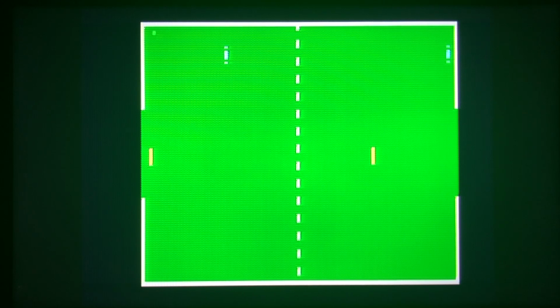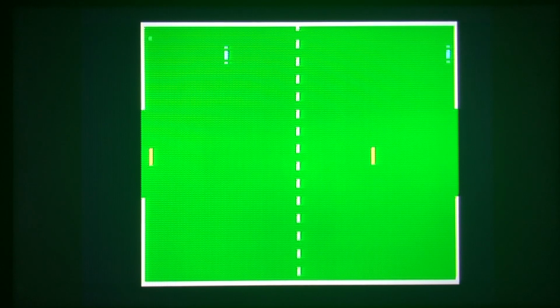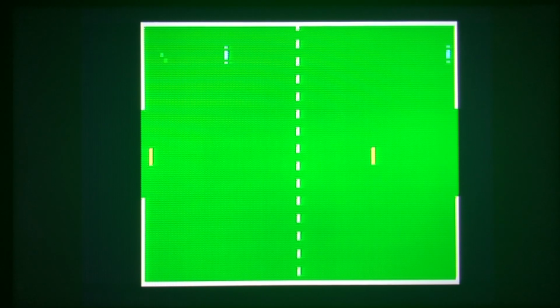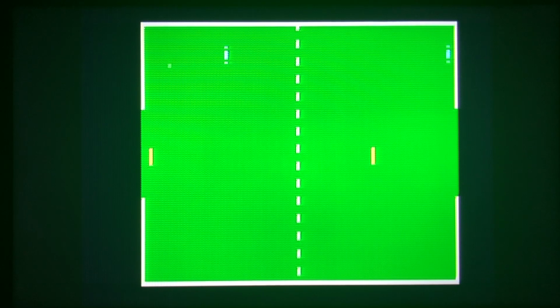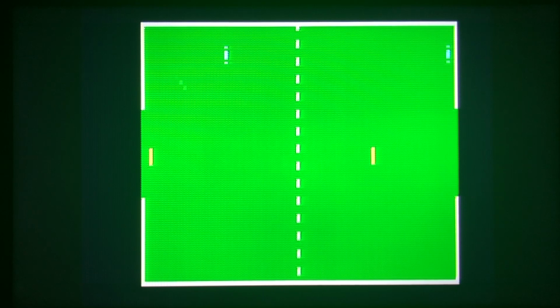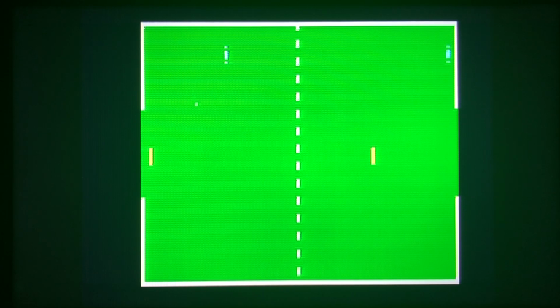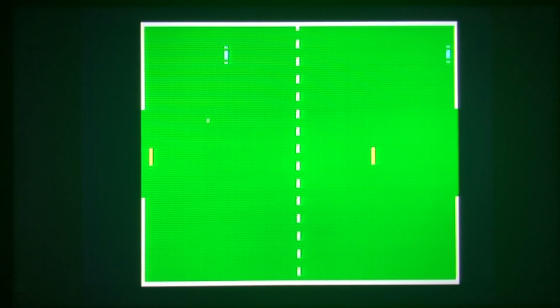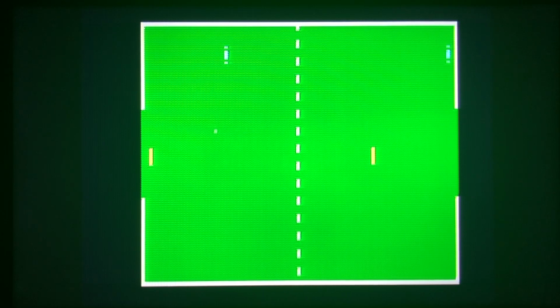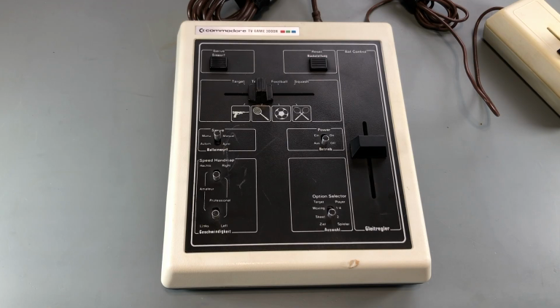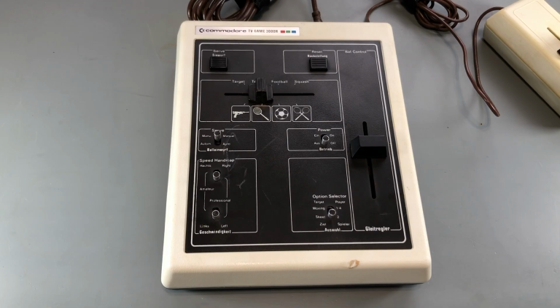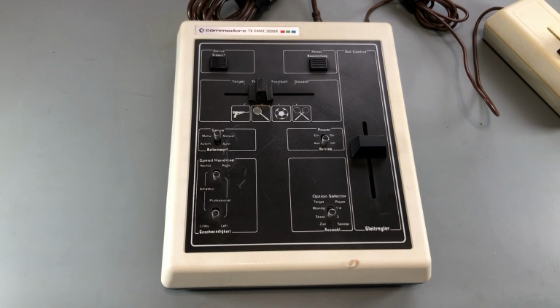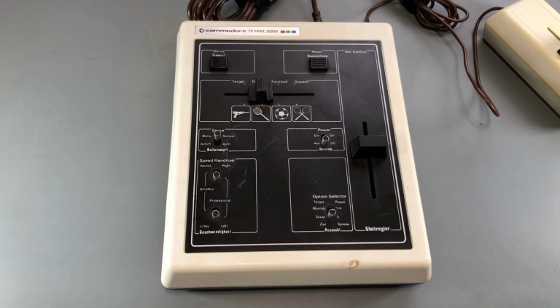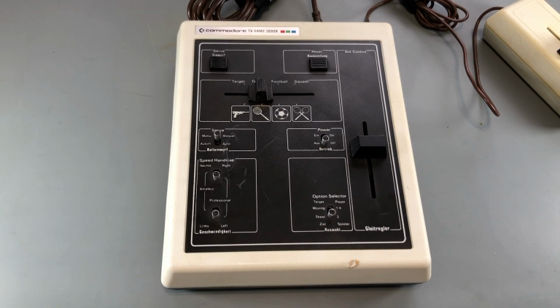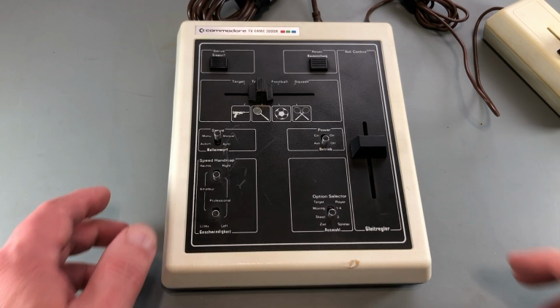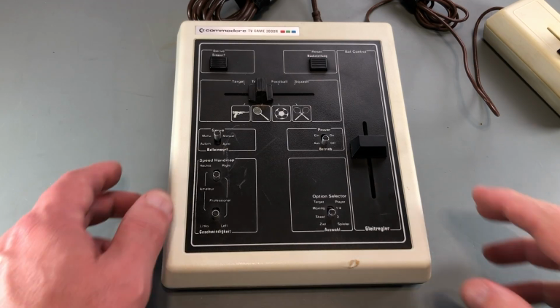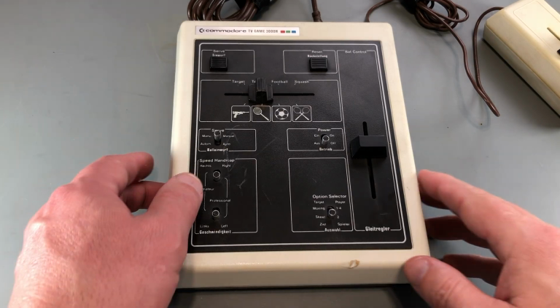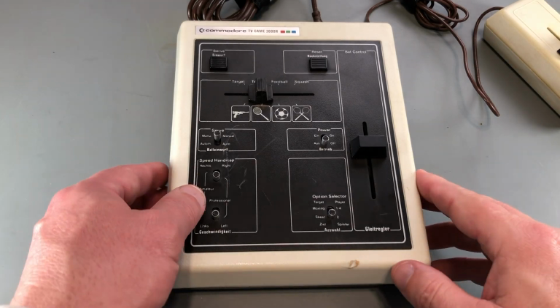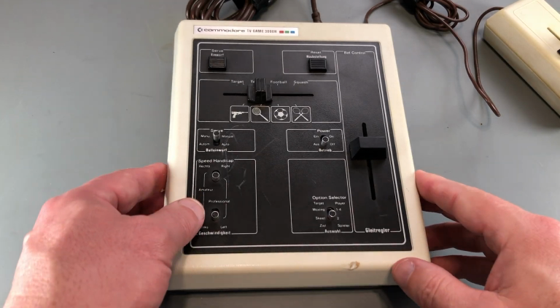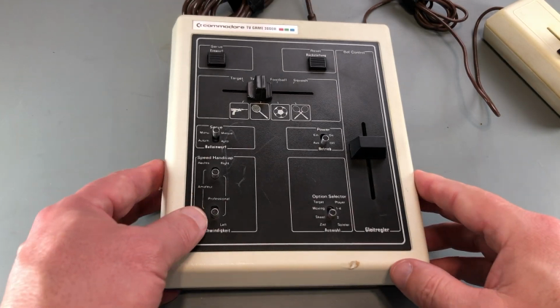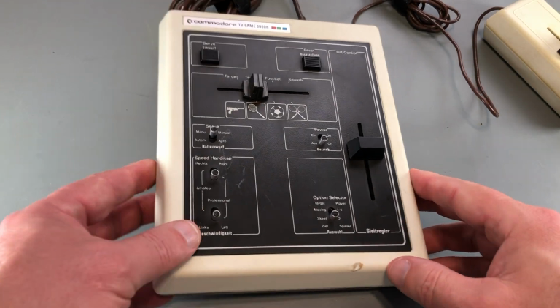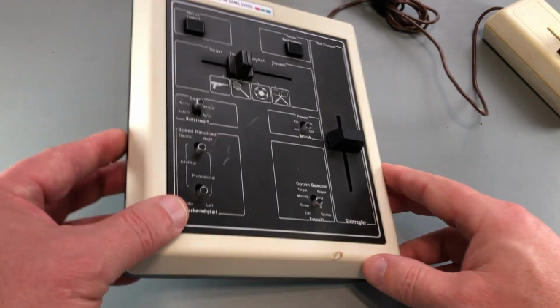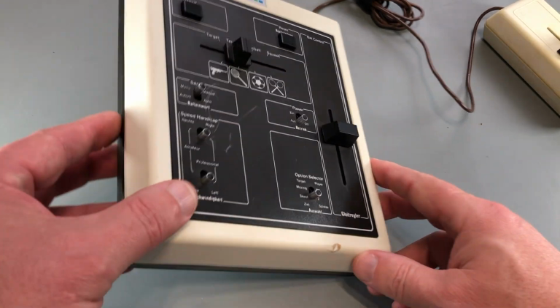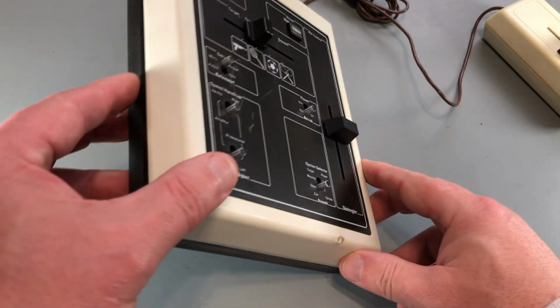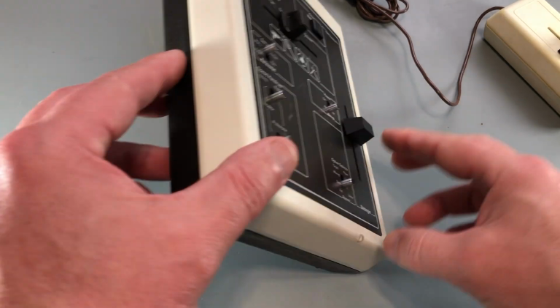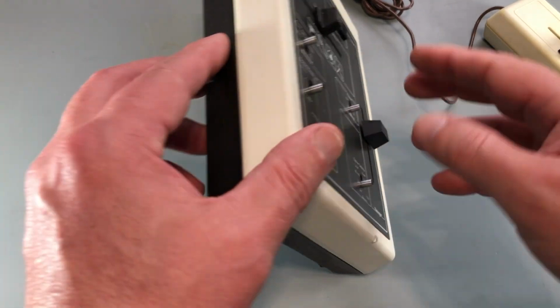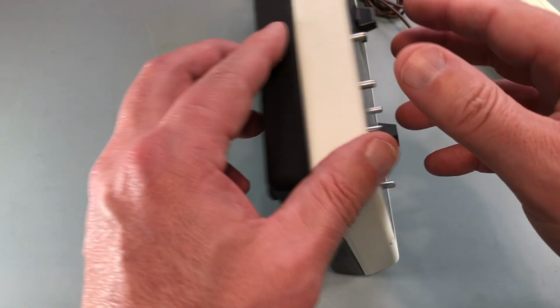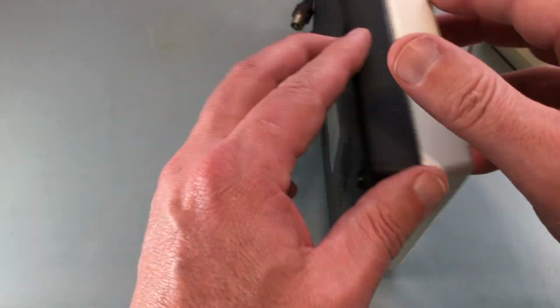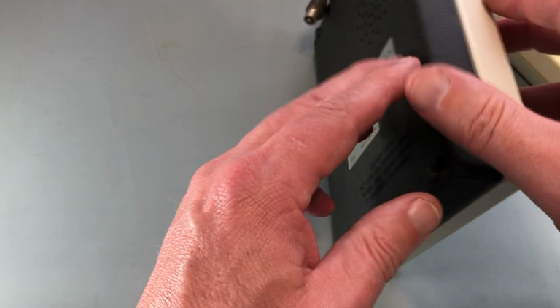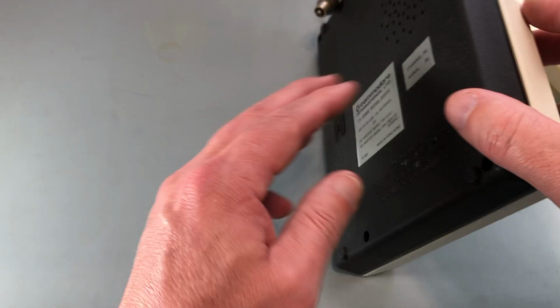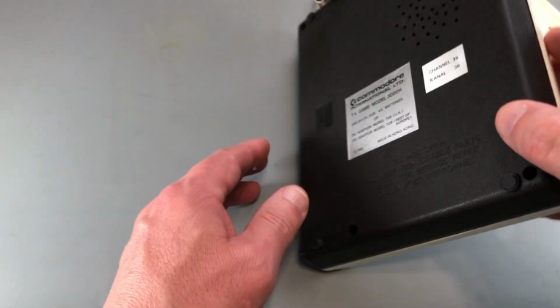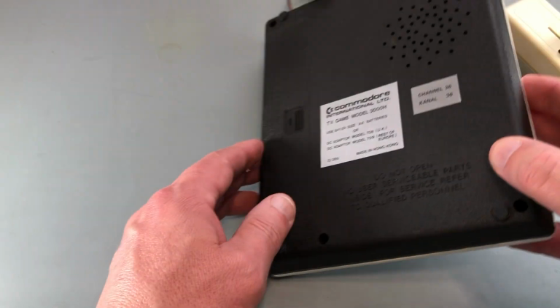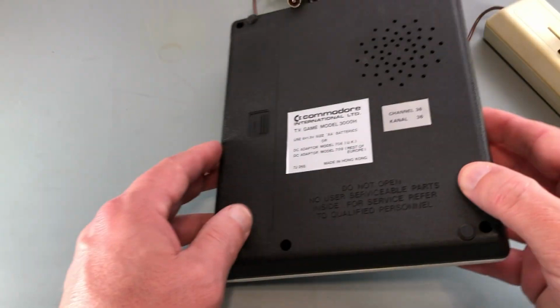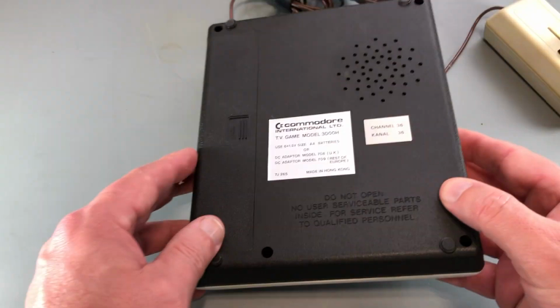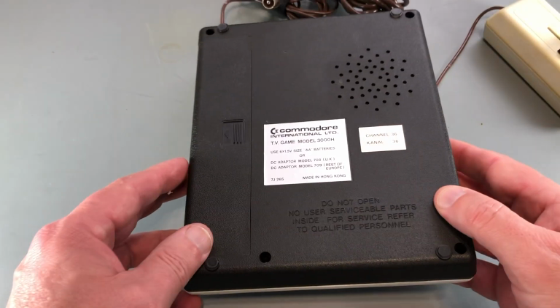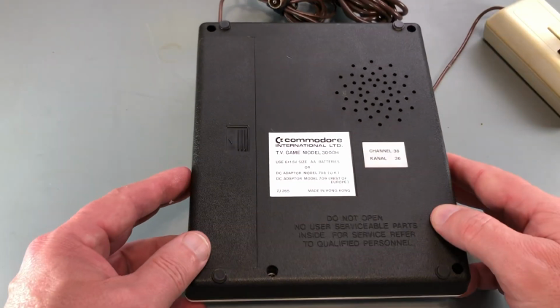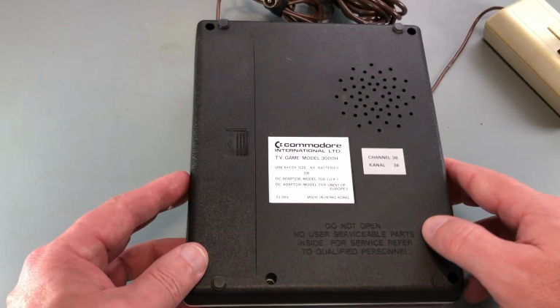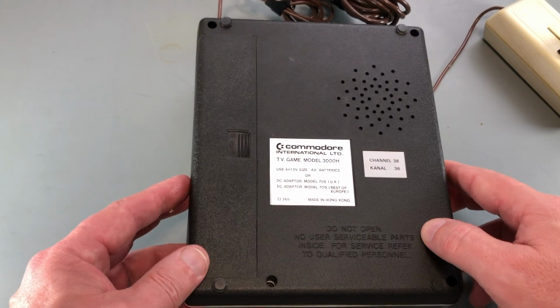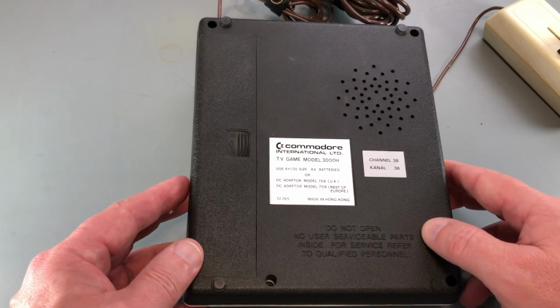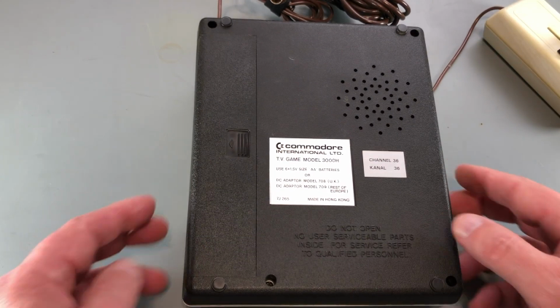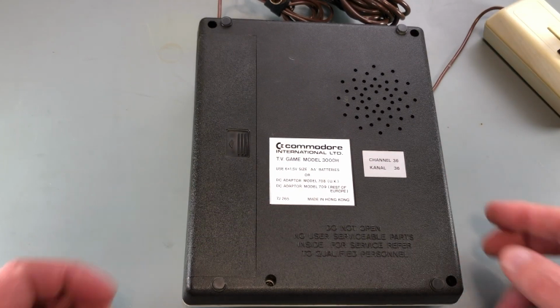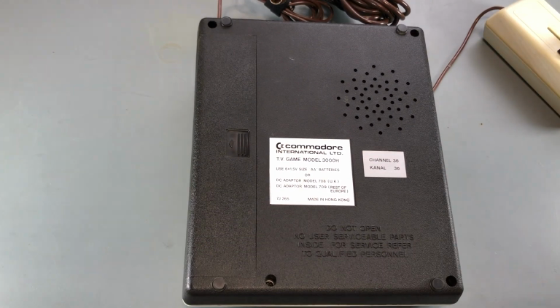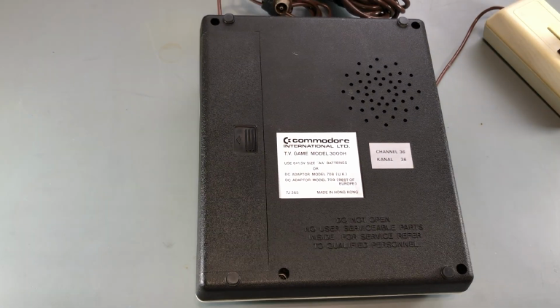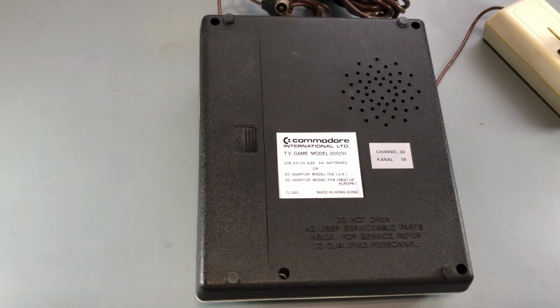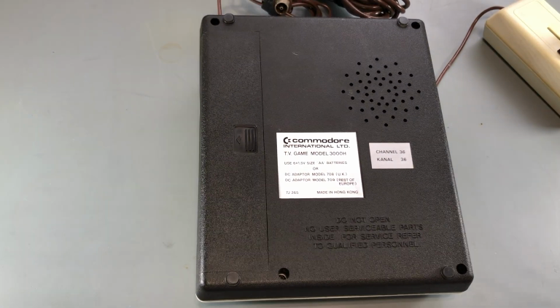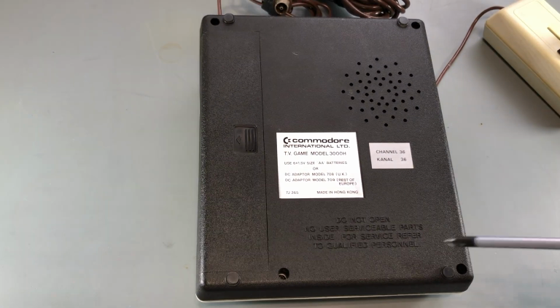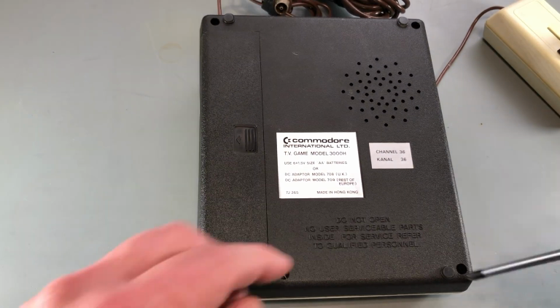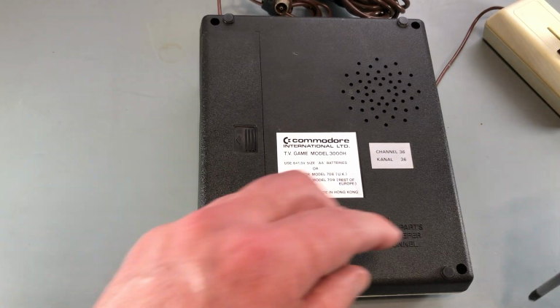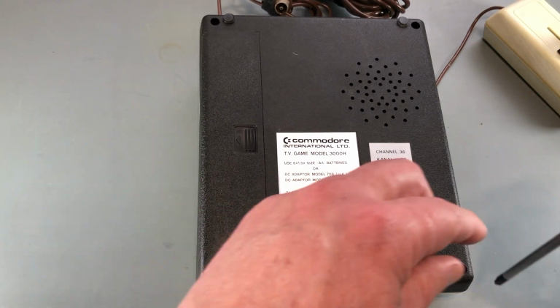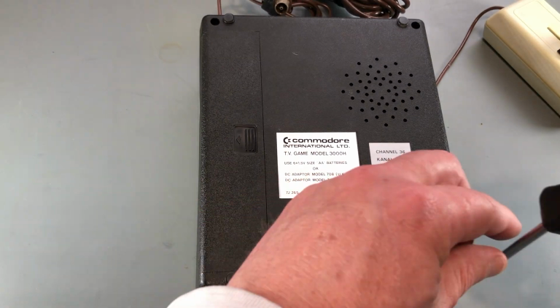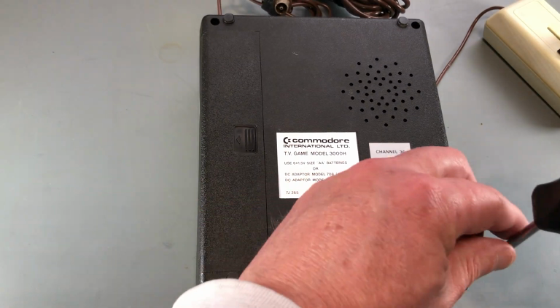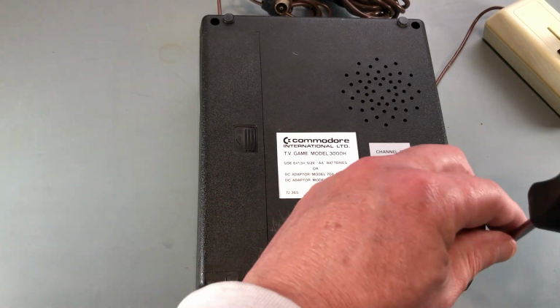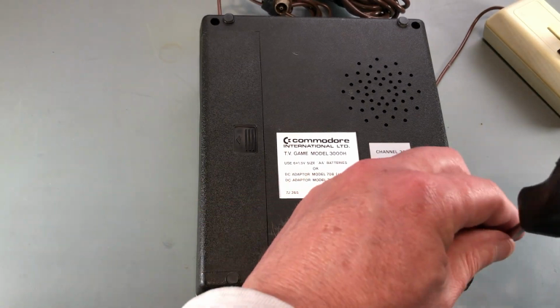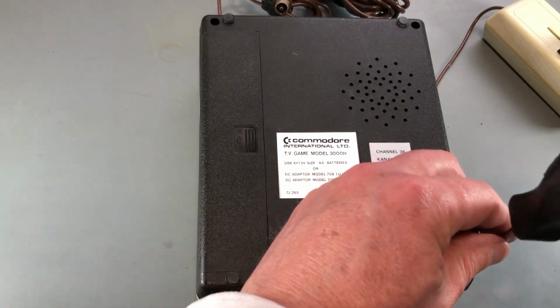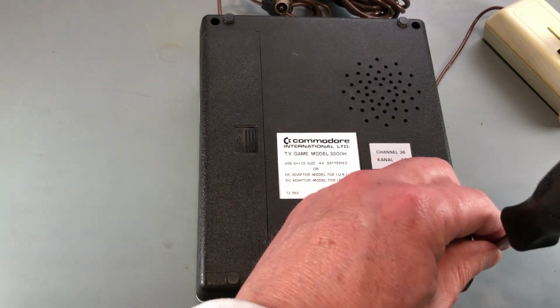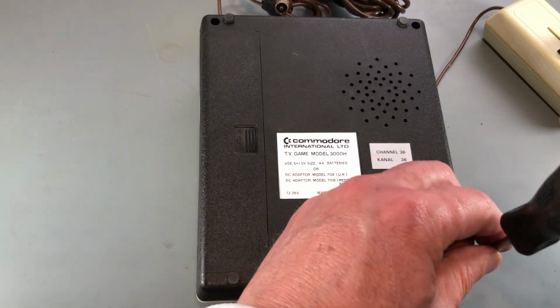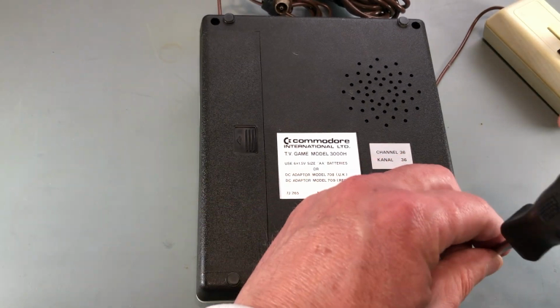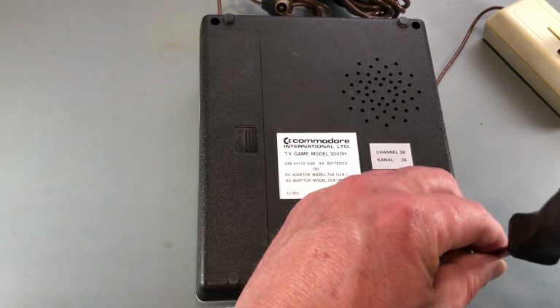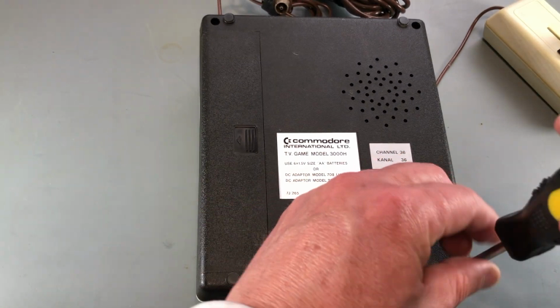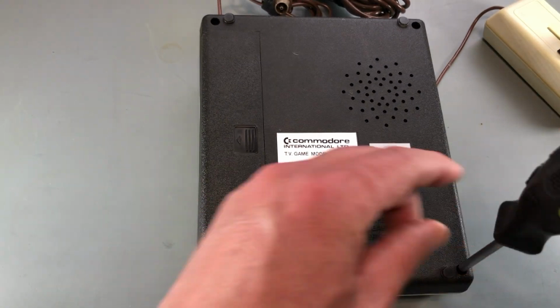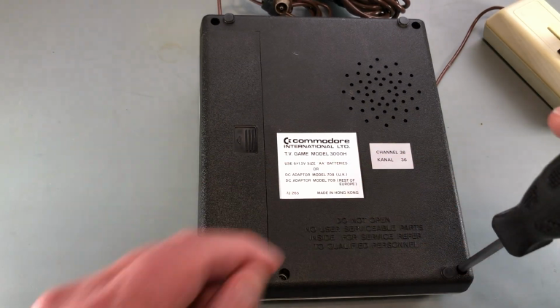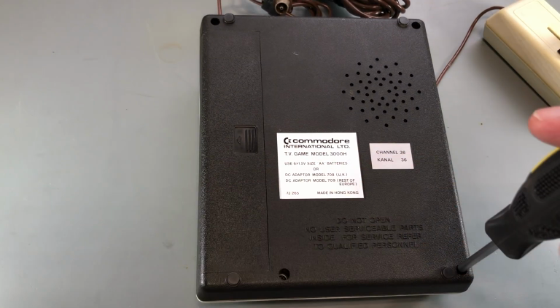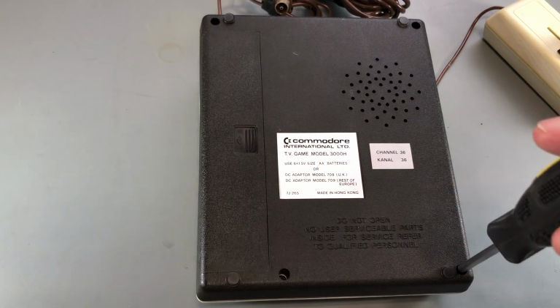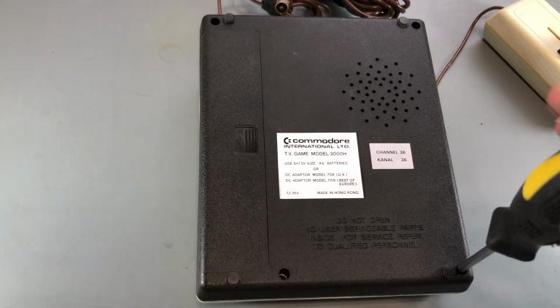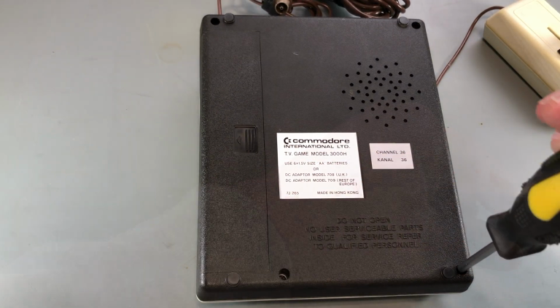I'm done with the 2000K. Now I'll open up the 3000H and see if I can accomplish the same composite video mod on that.